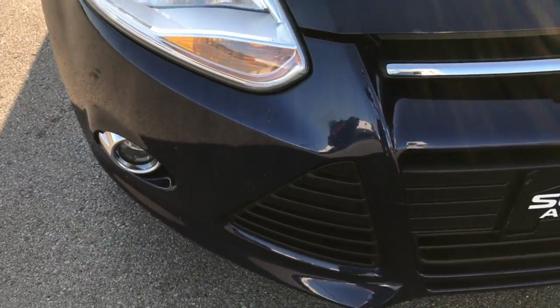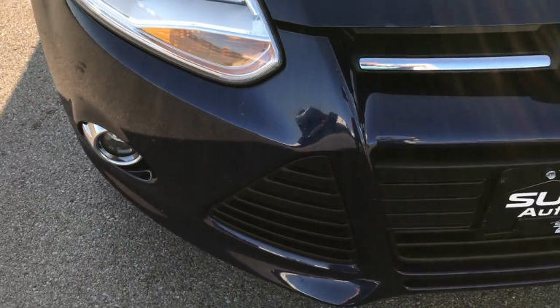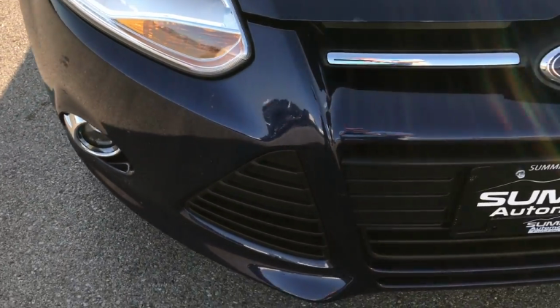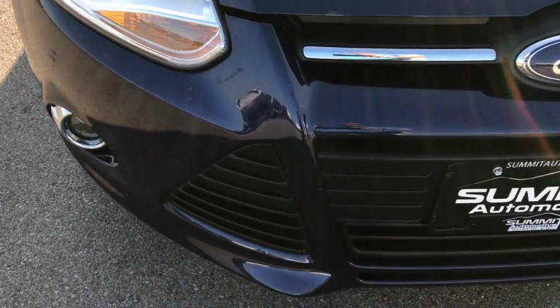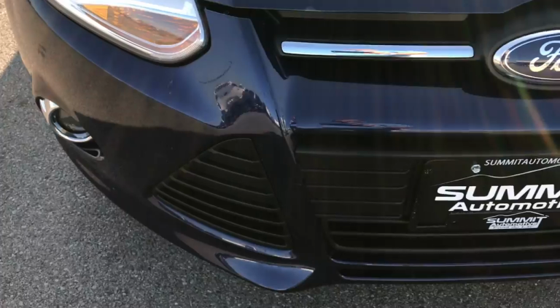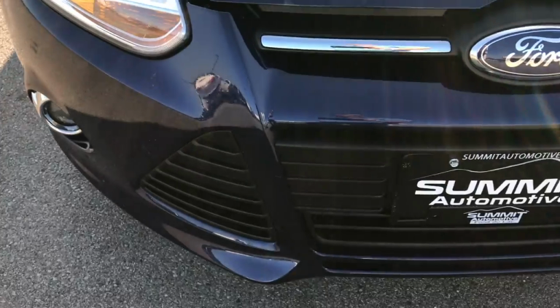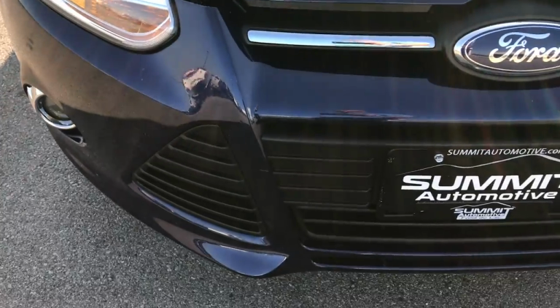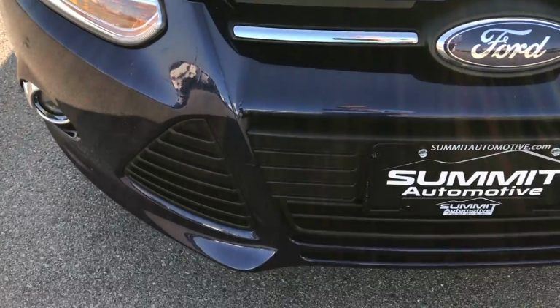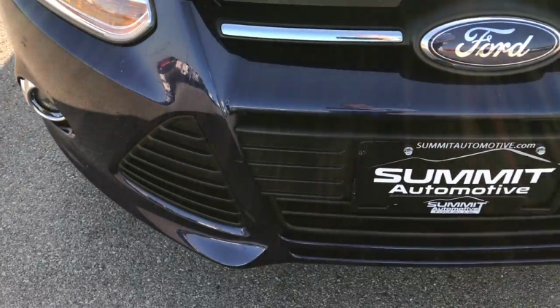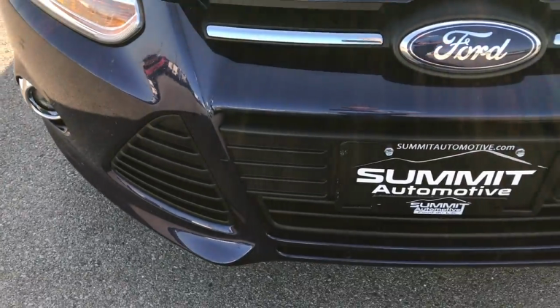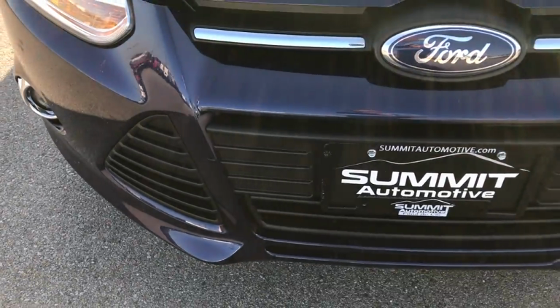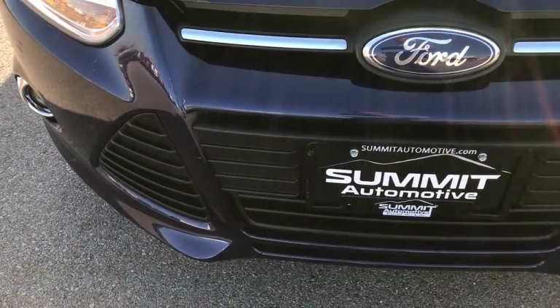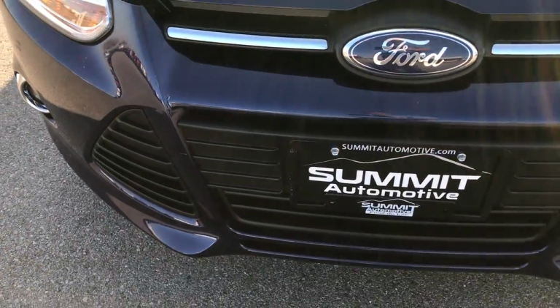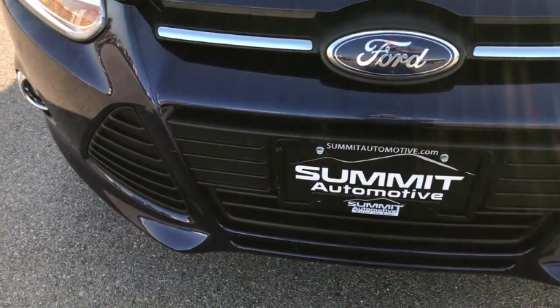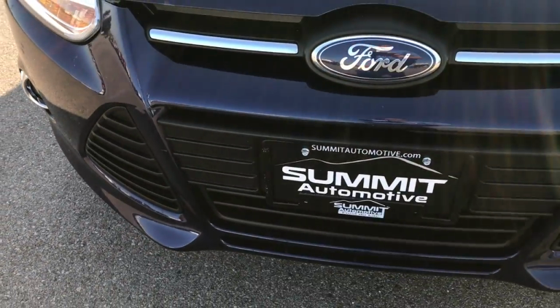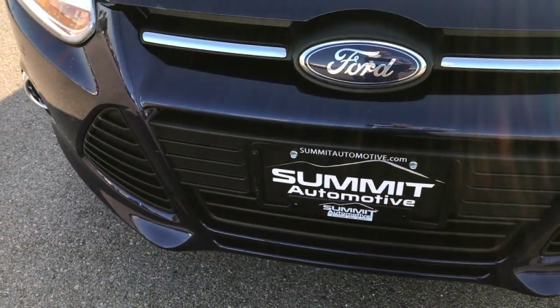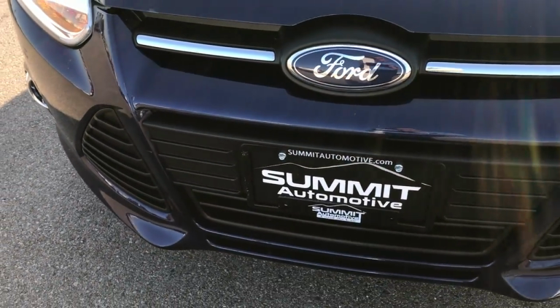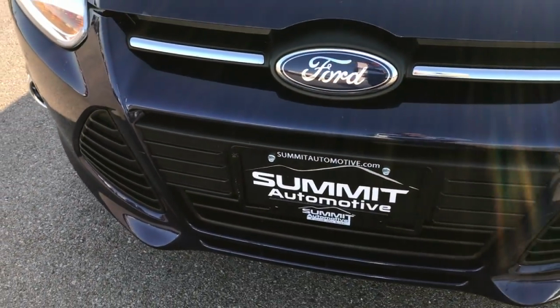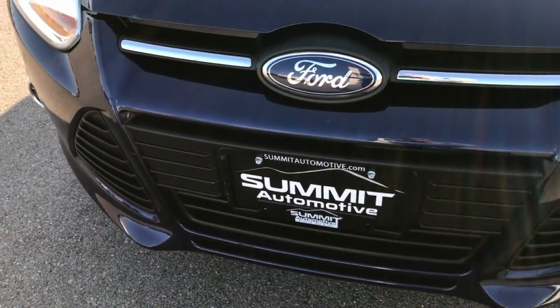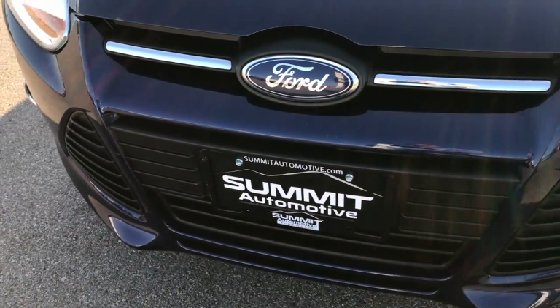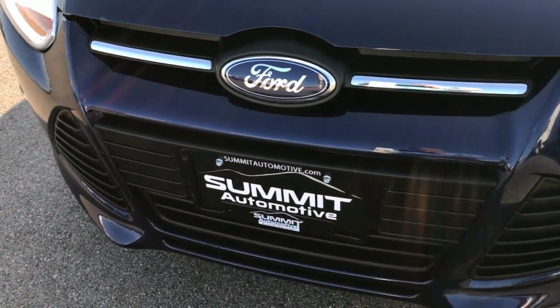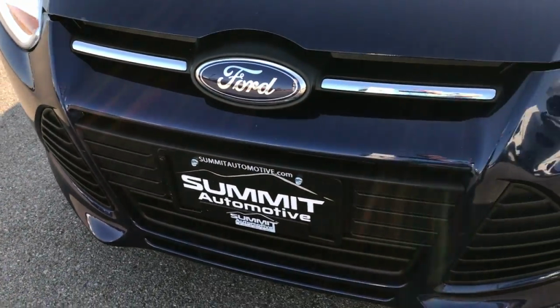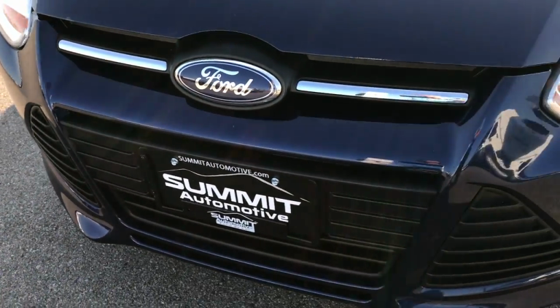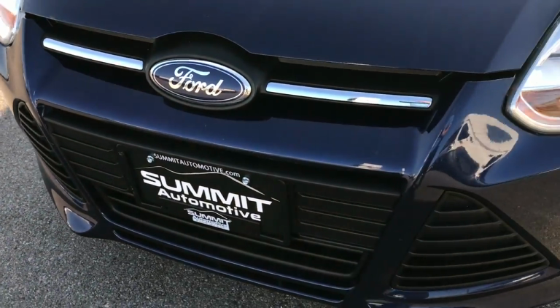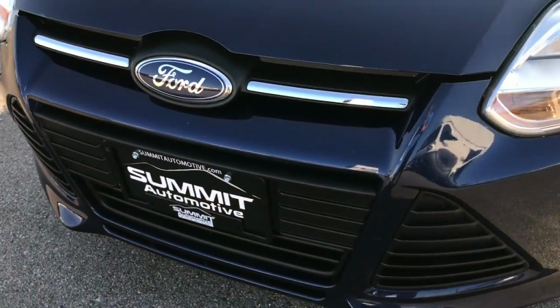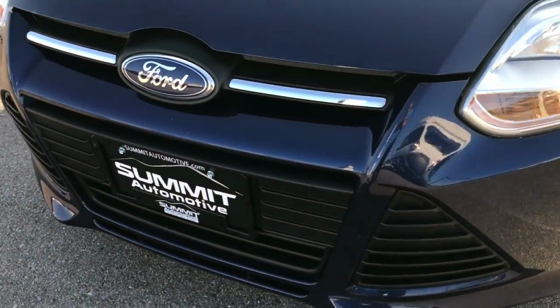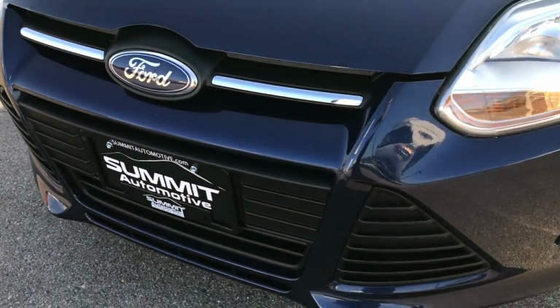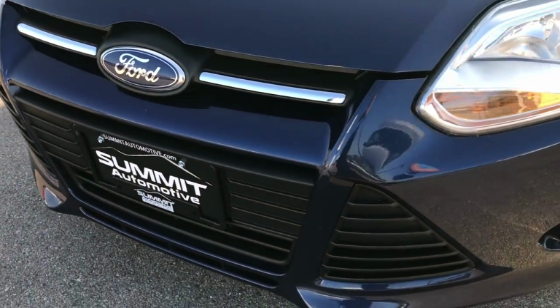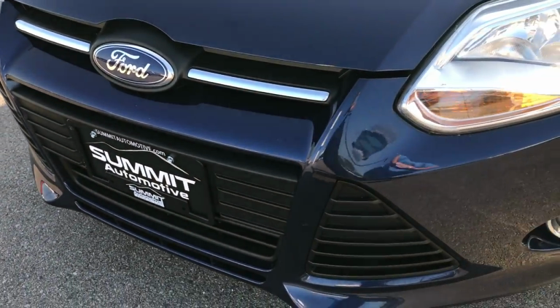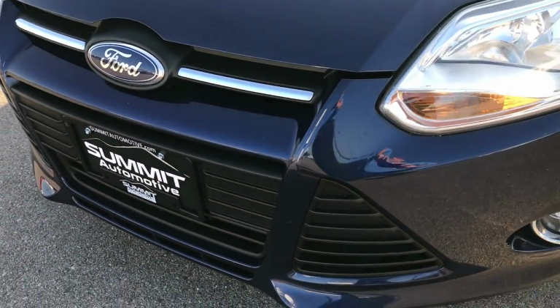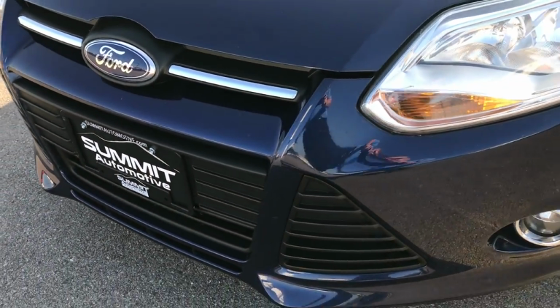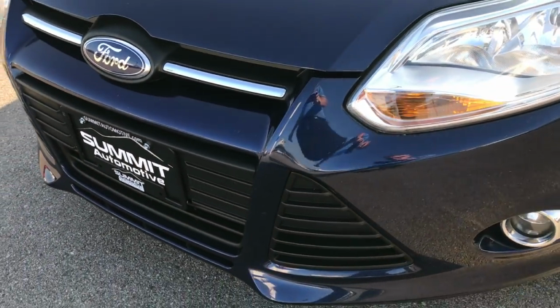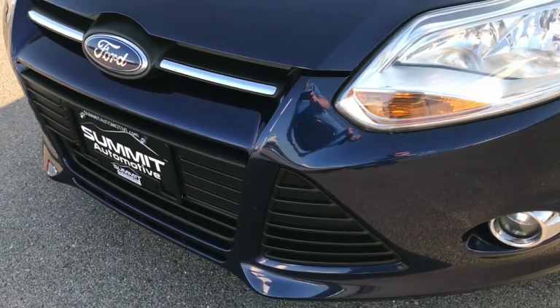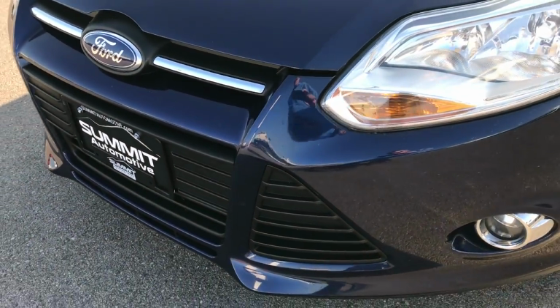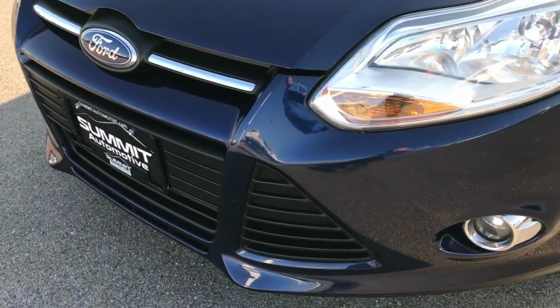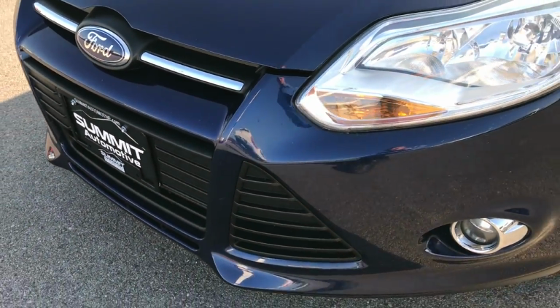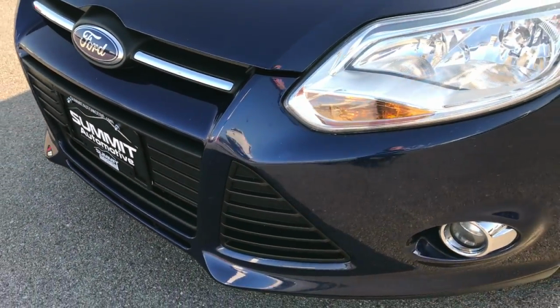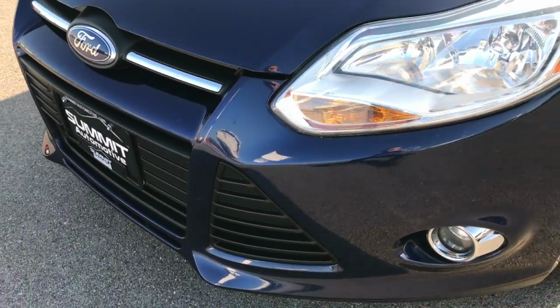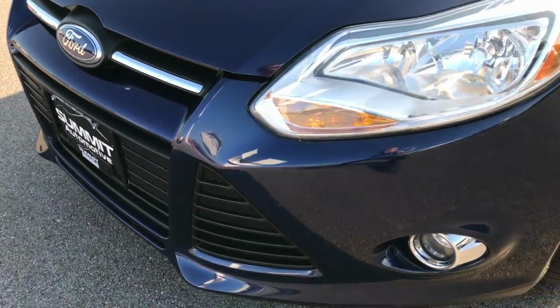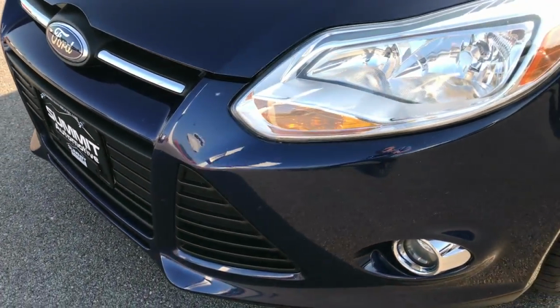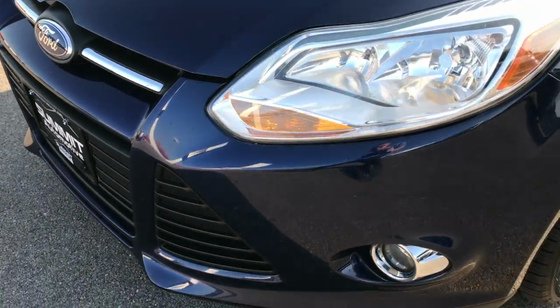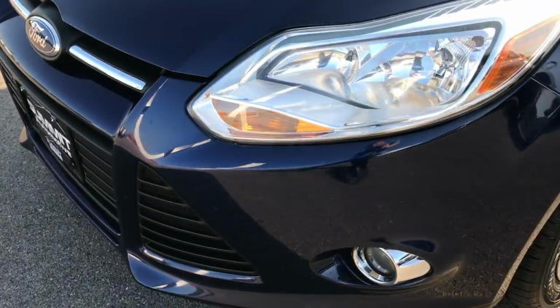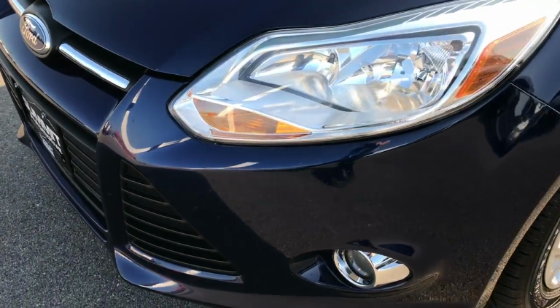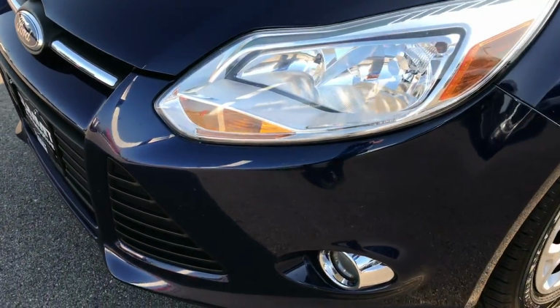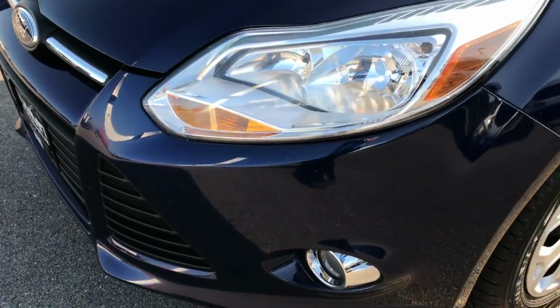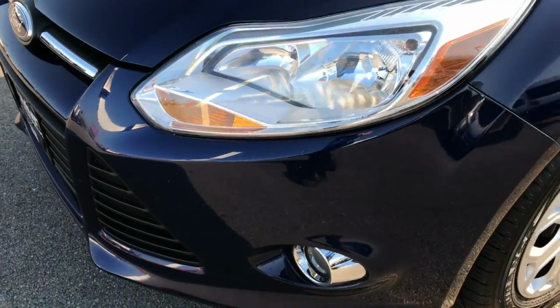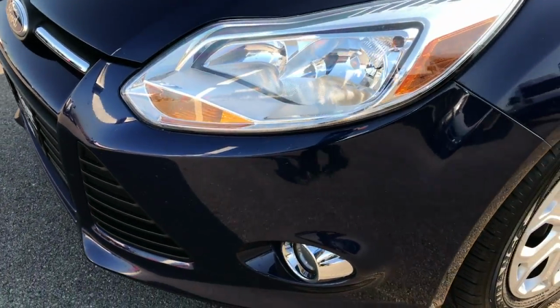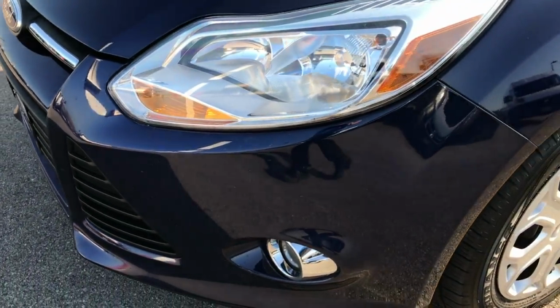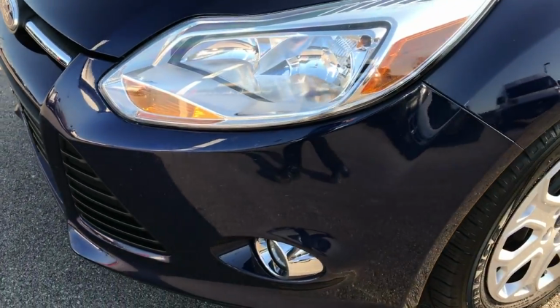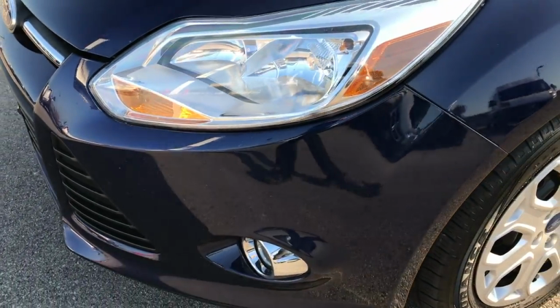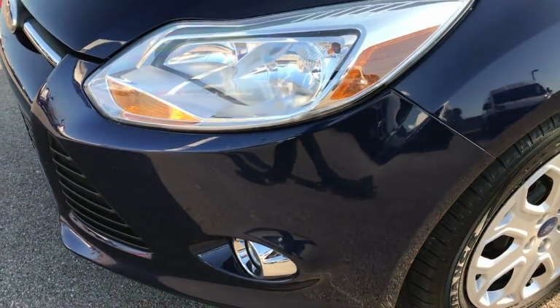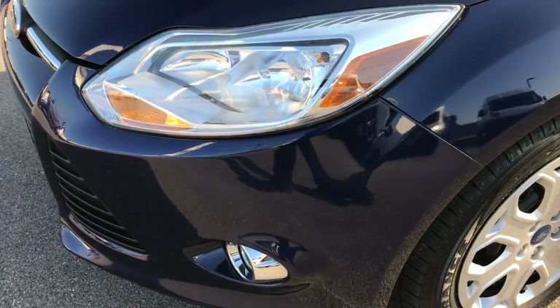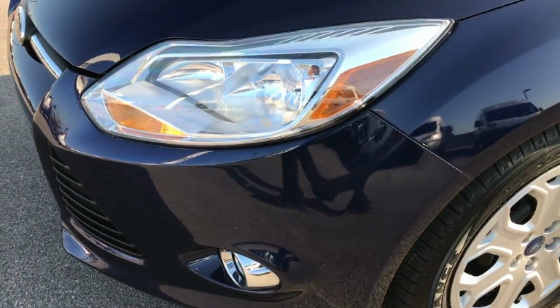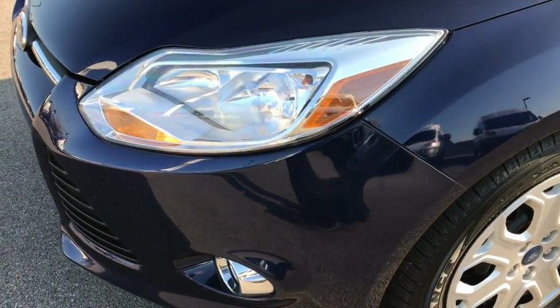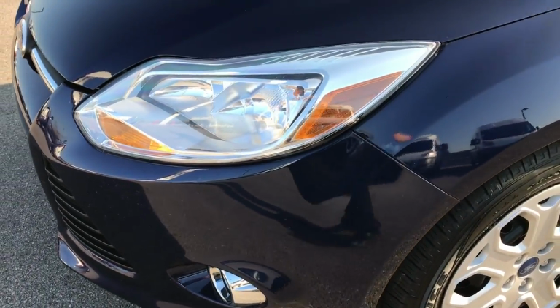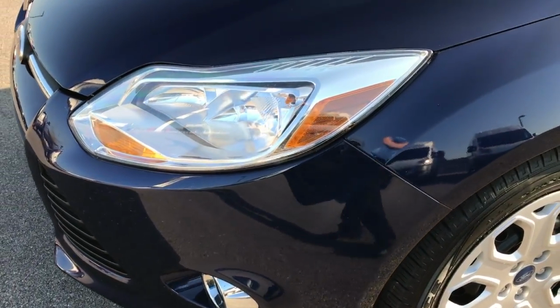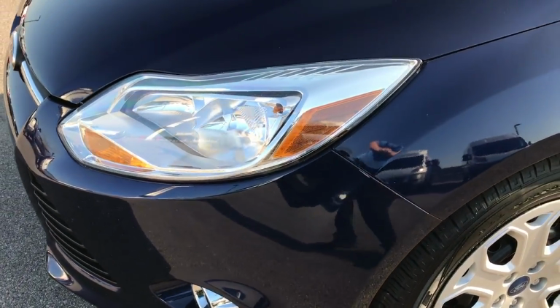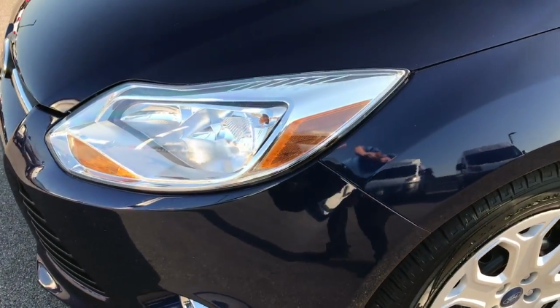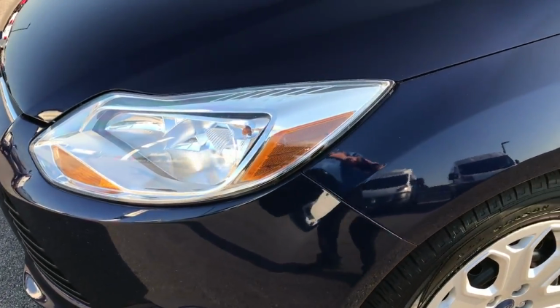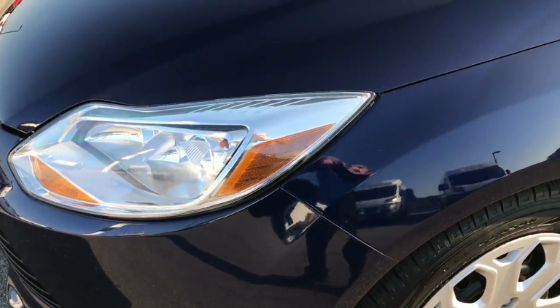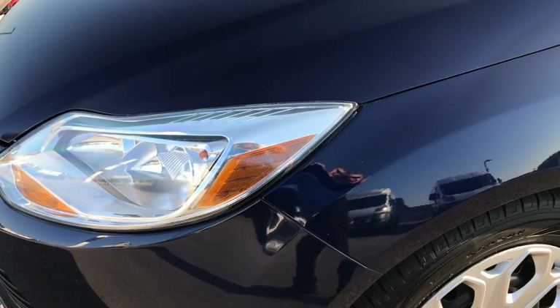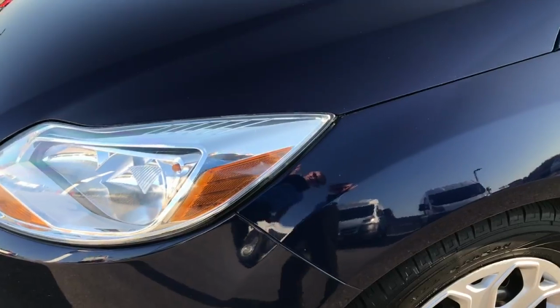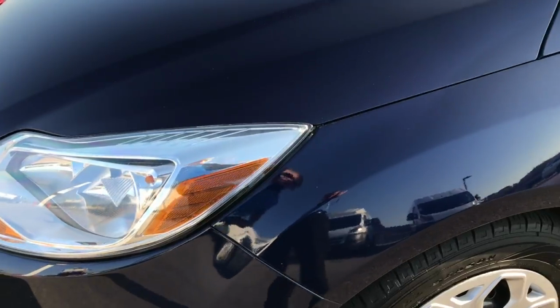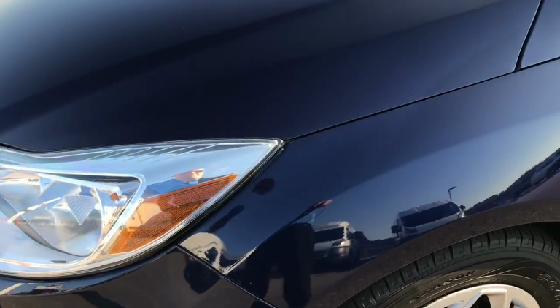From this HD video, you'll be able to tell that this car is extremely clean all the way around considering the age and miles on it.